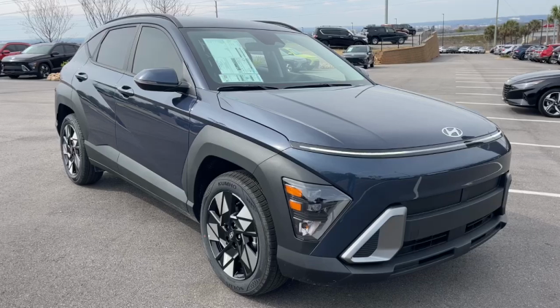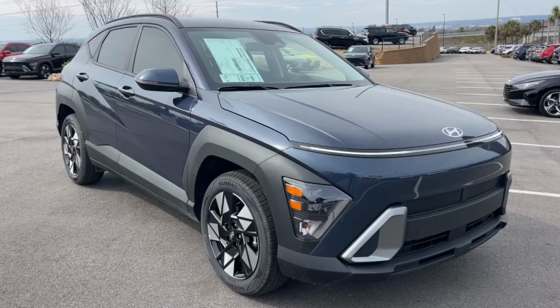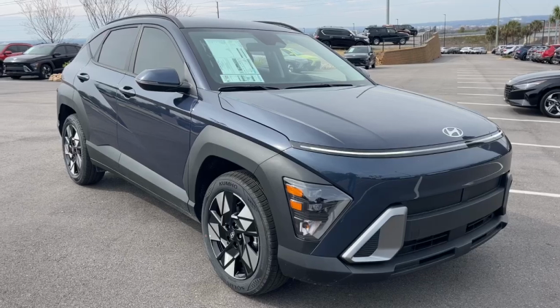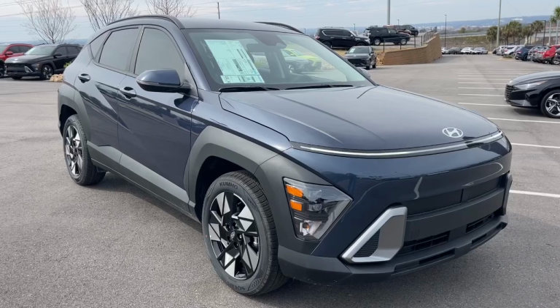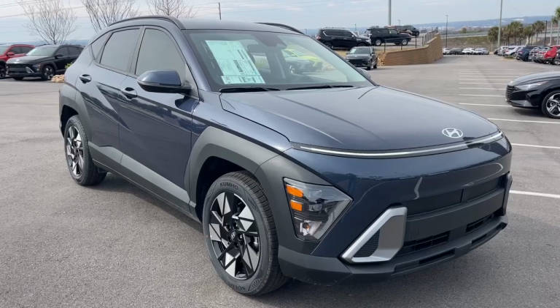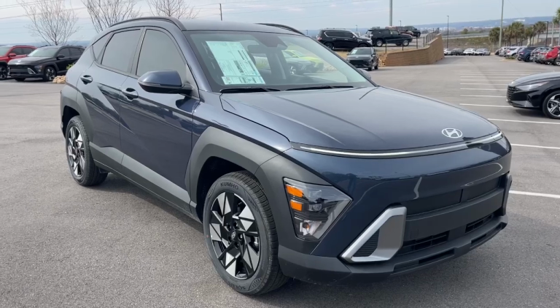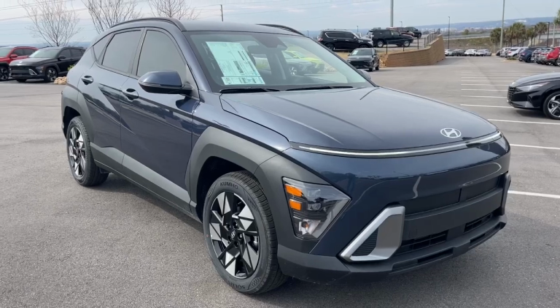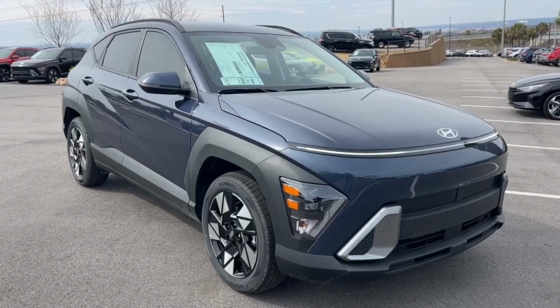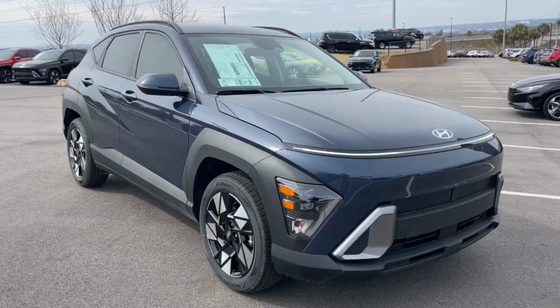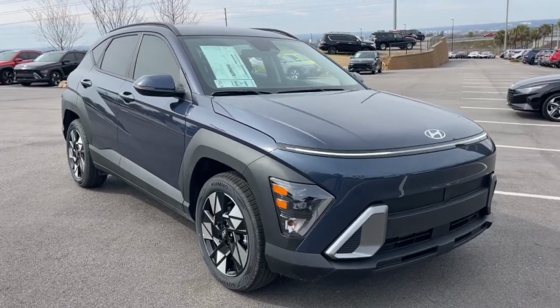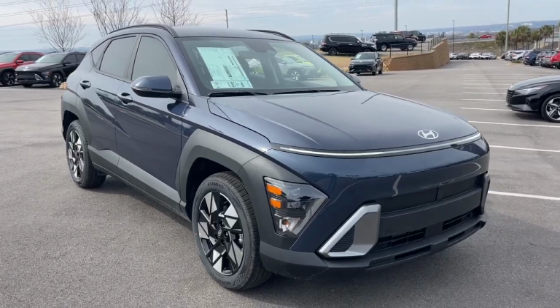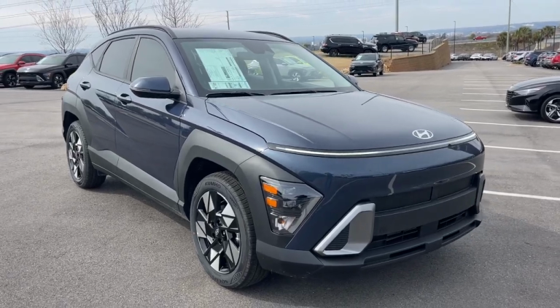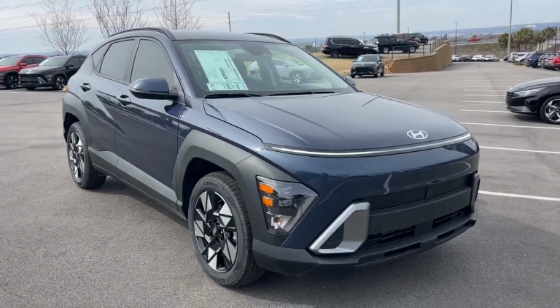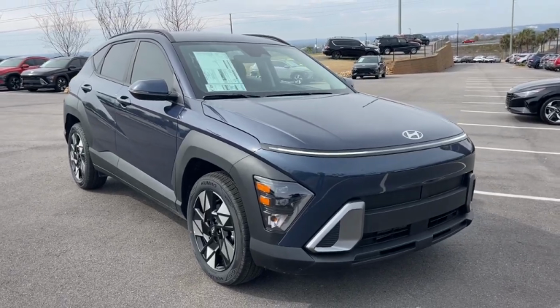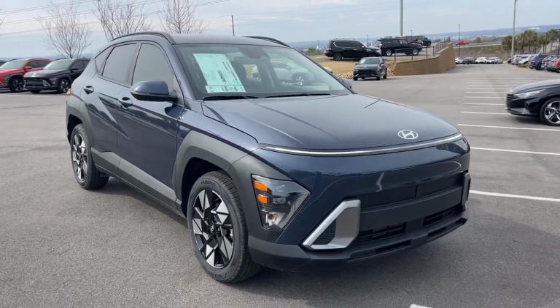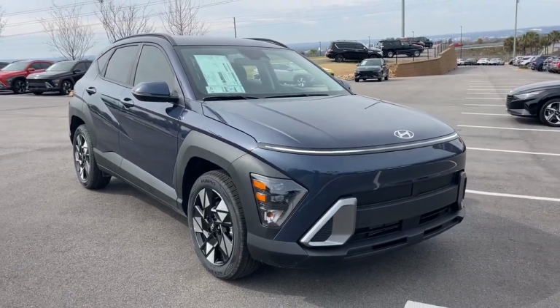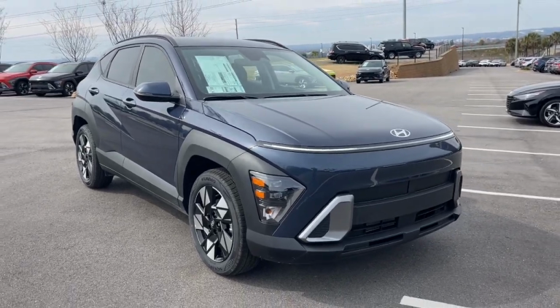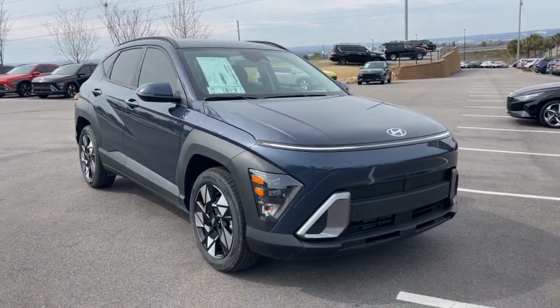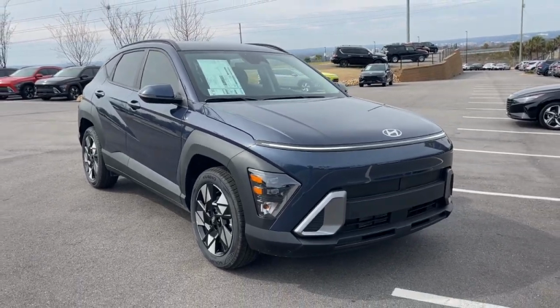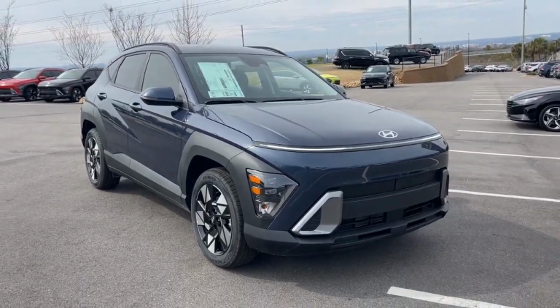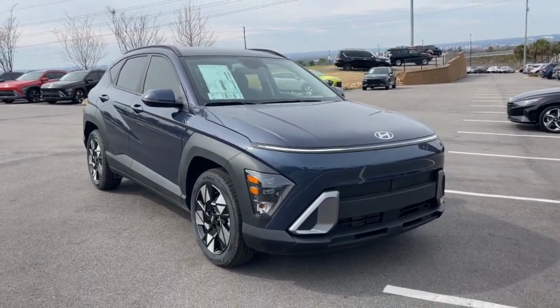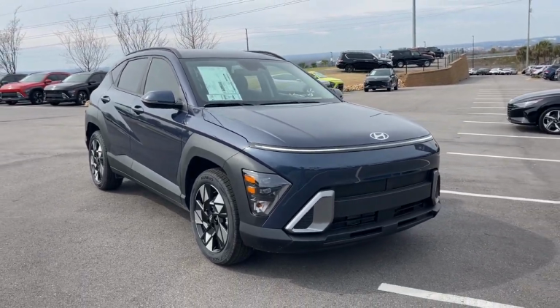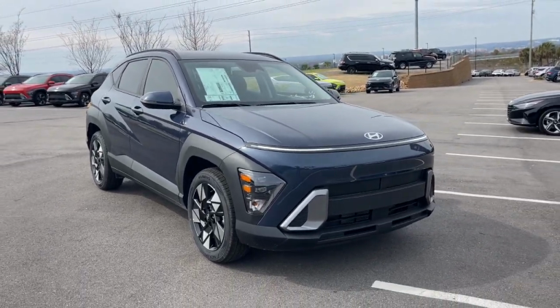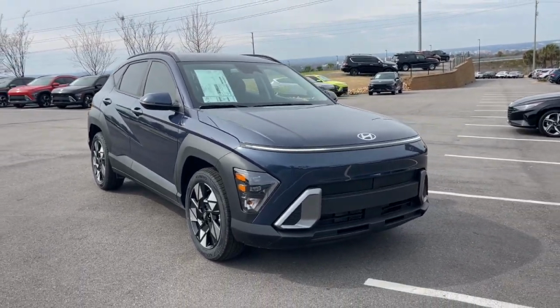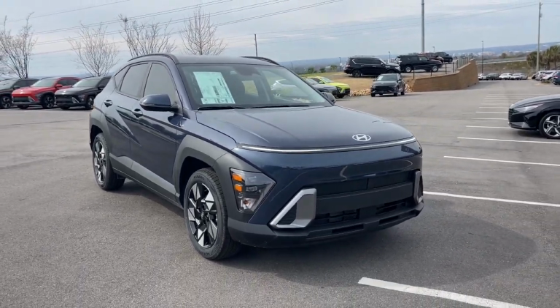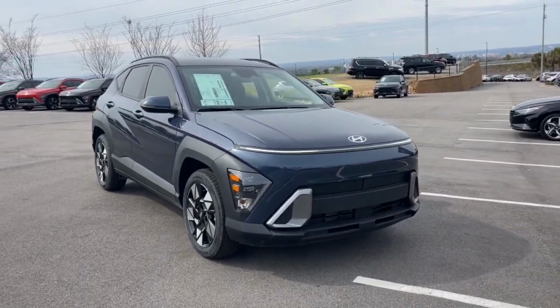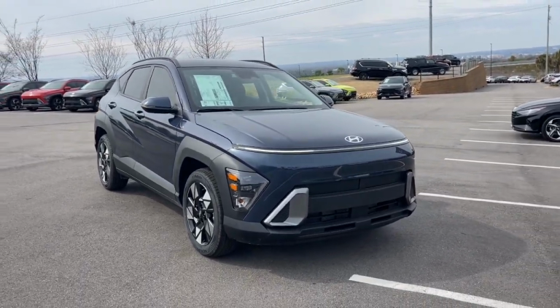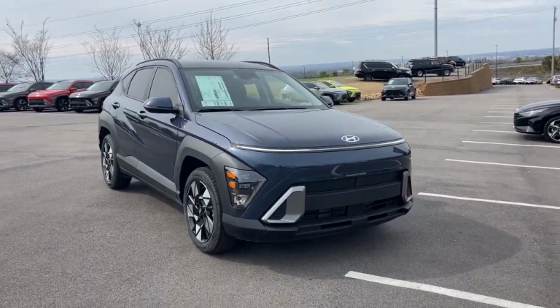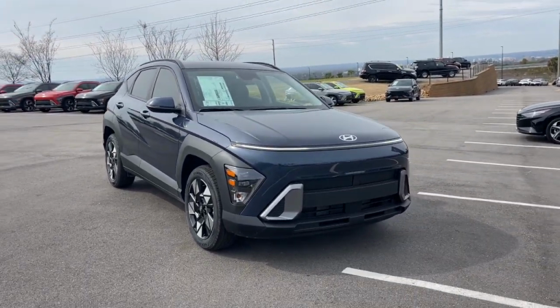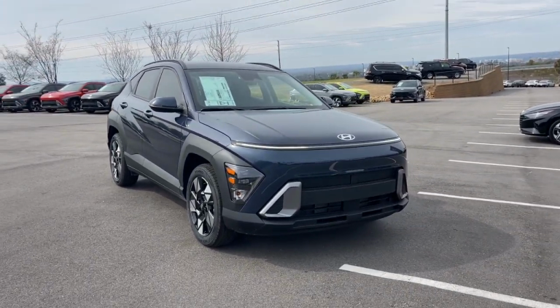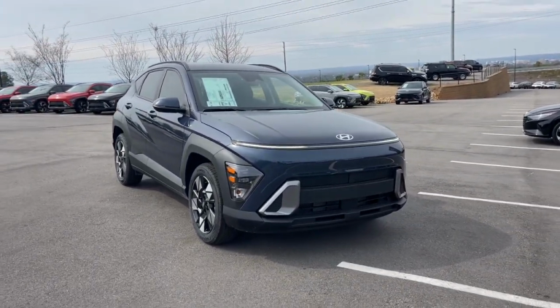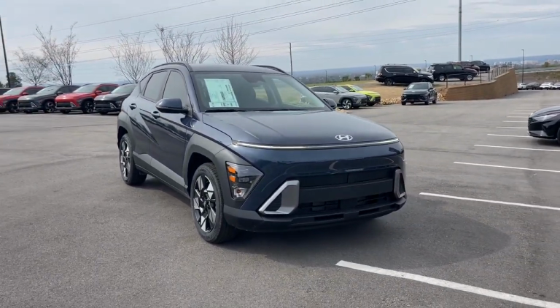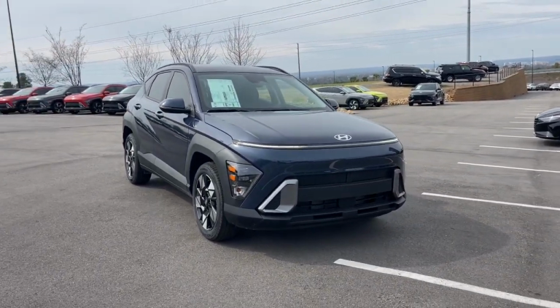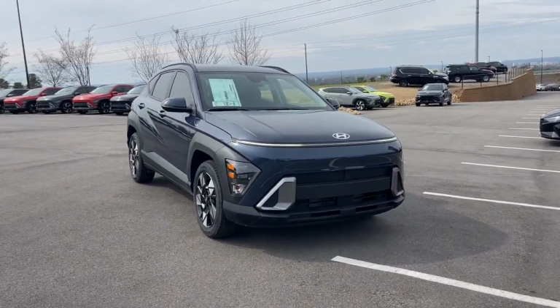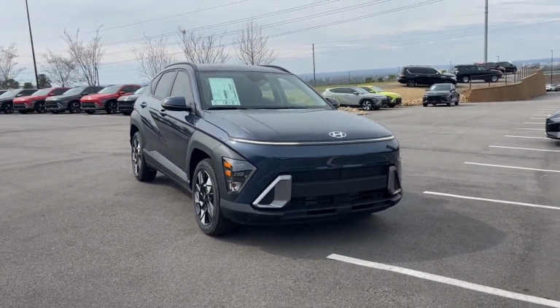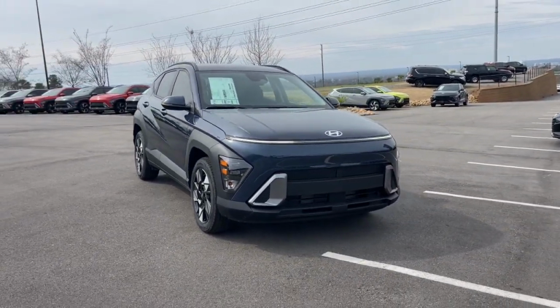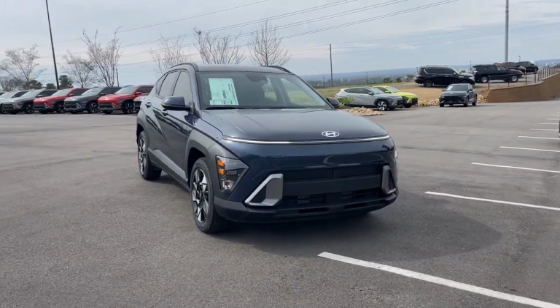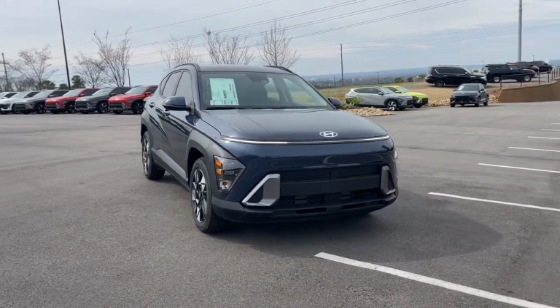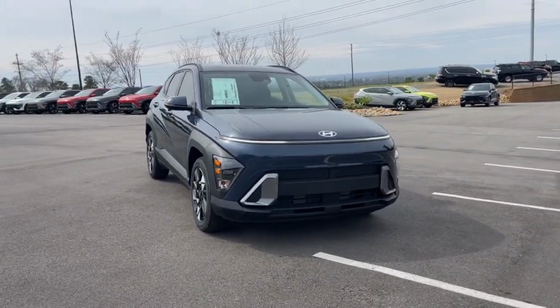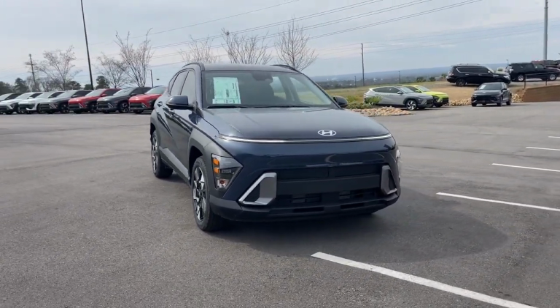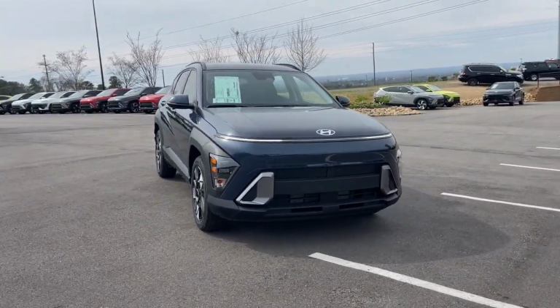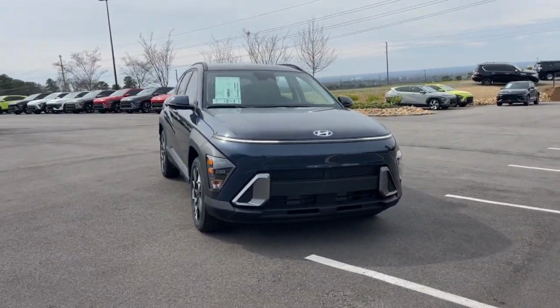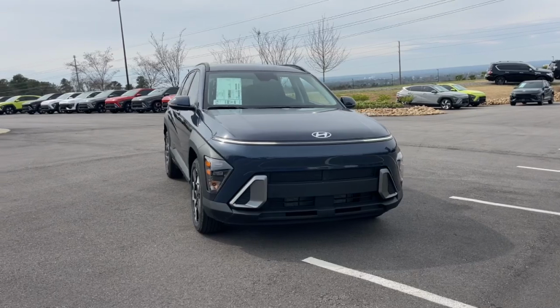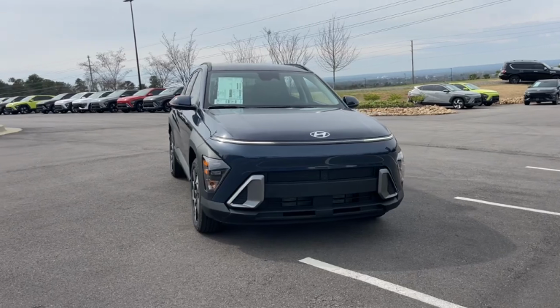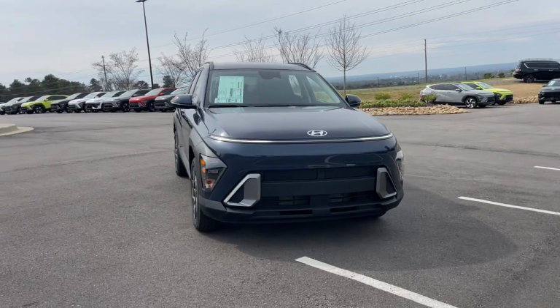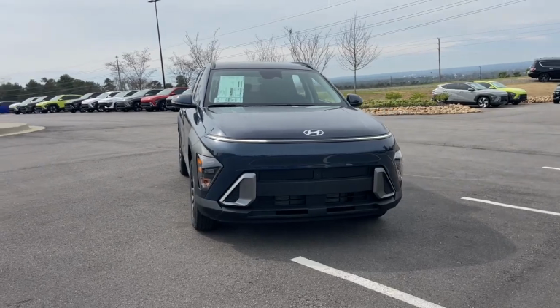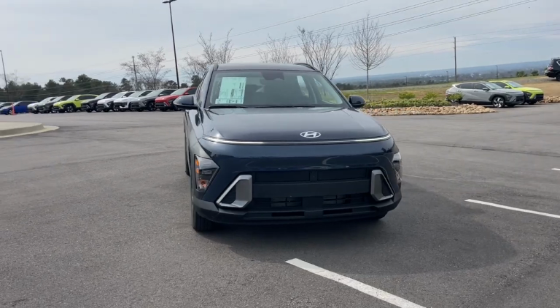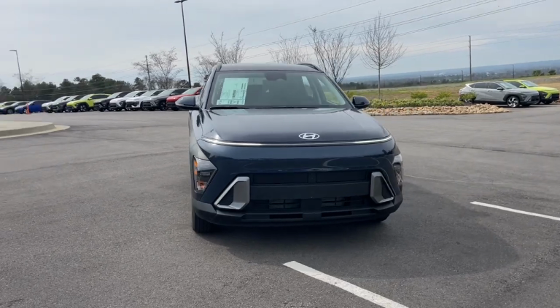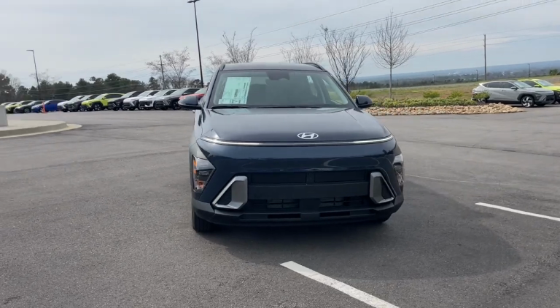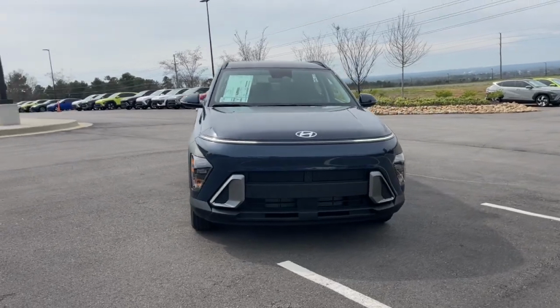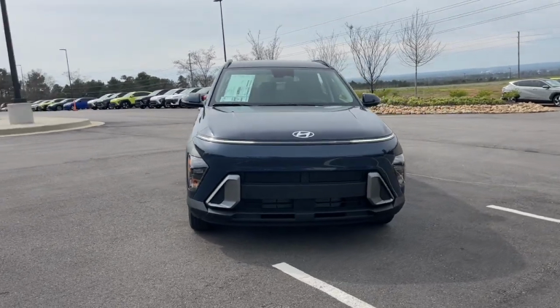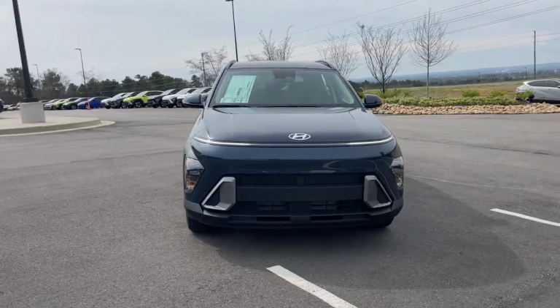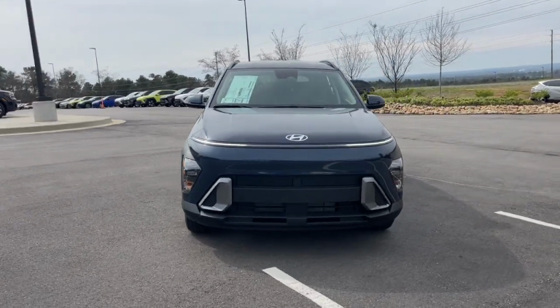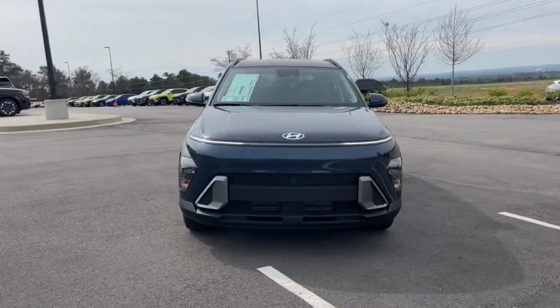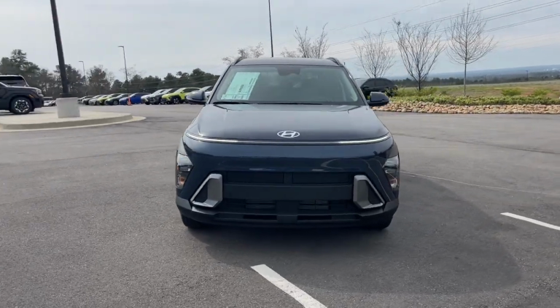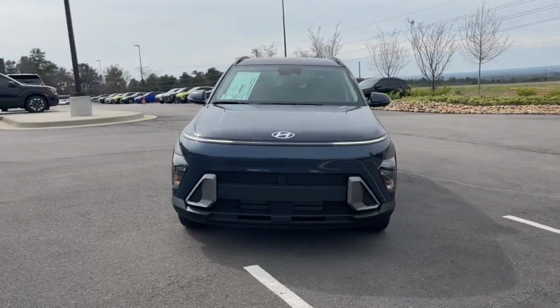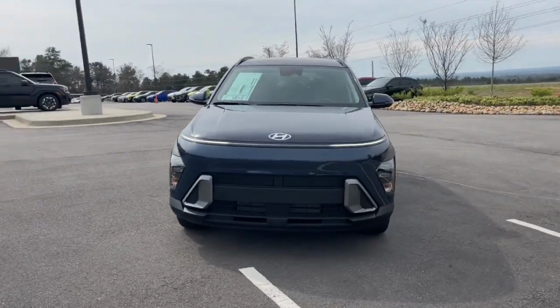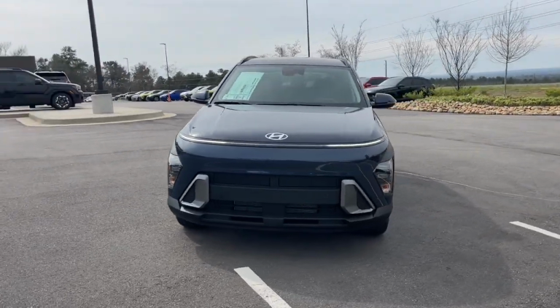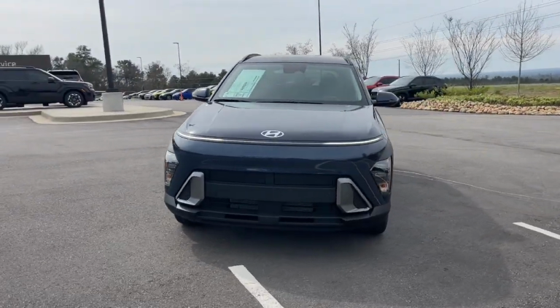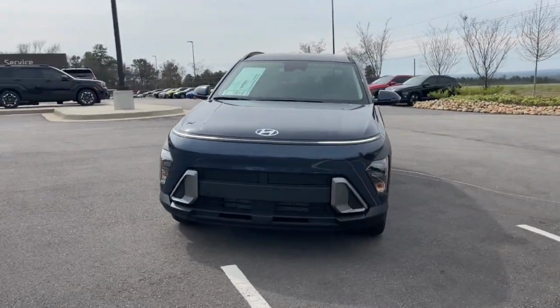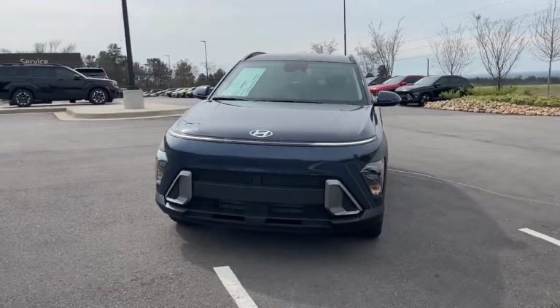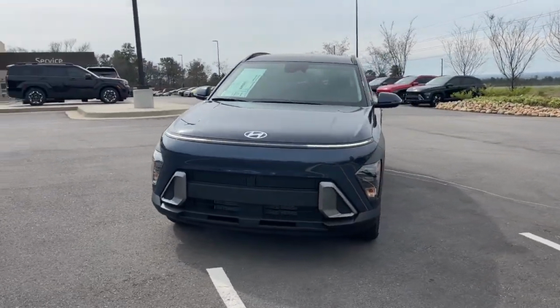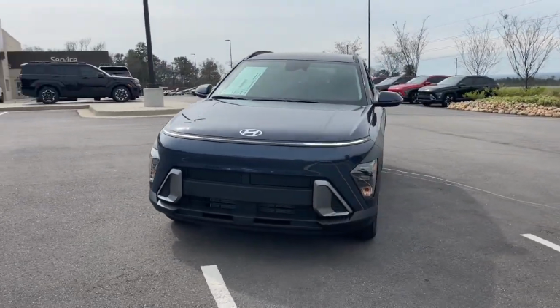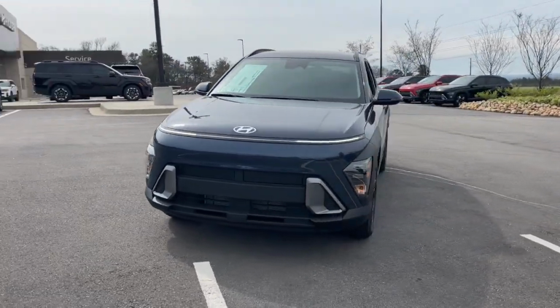Hop into the 2024 Hyundai Kona. Take a closer look at the sophisticated and versatile Kona.